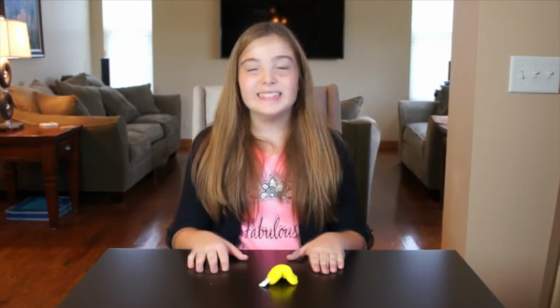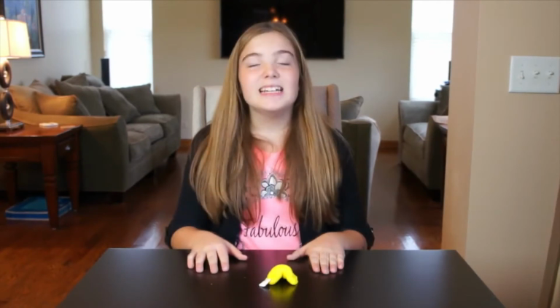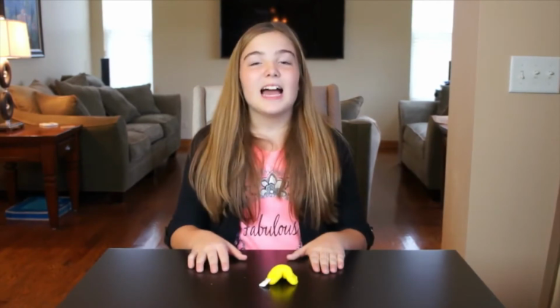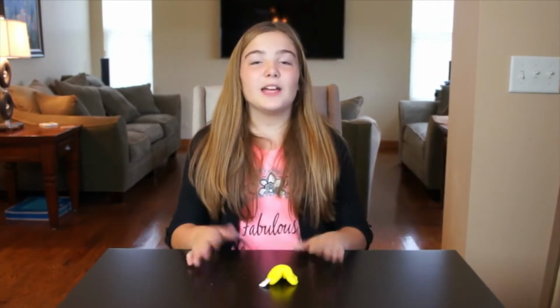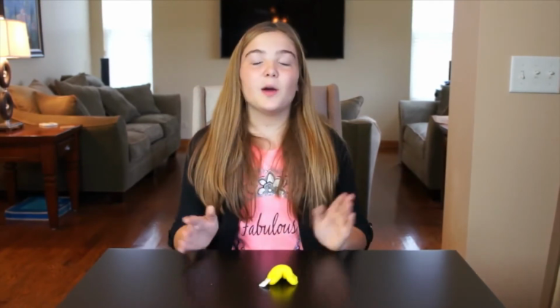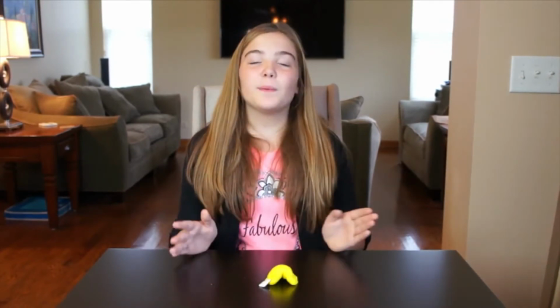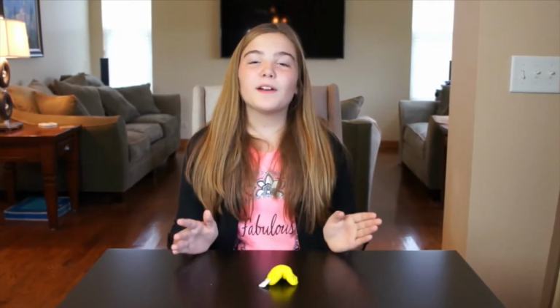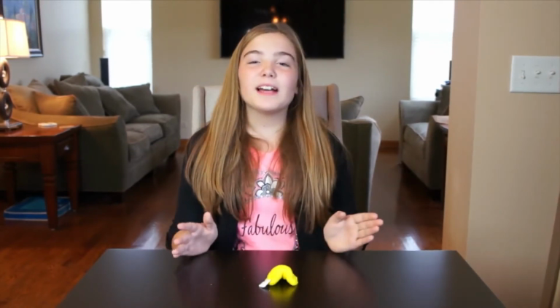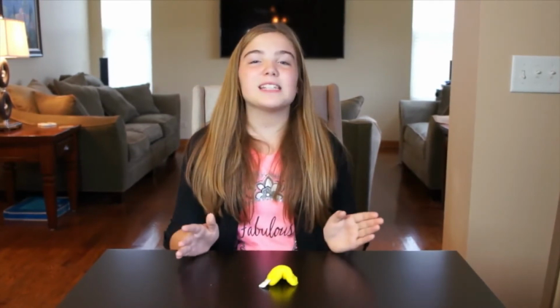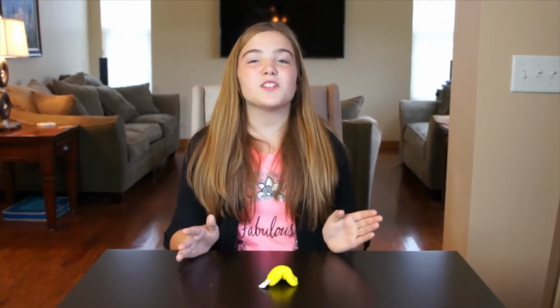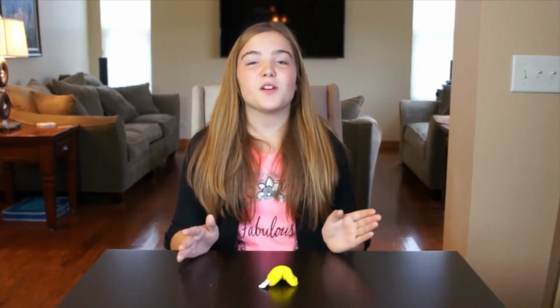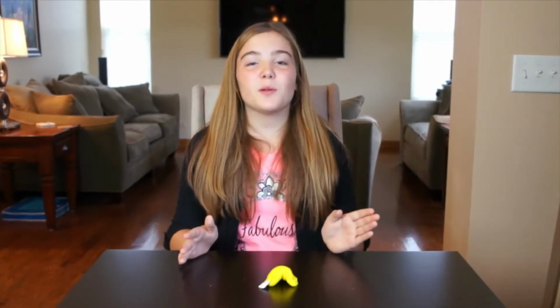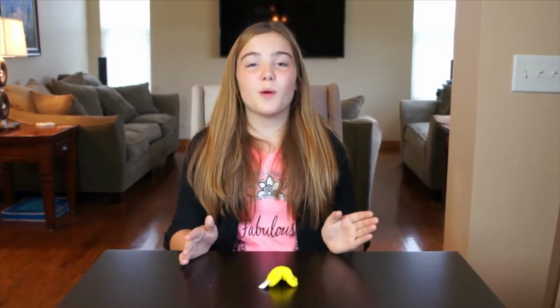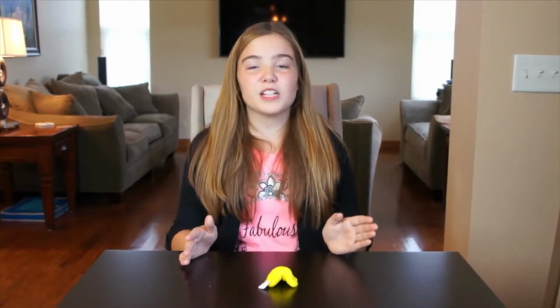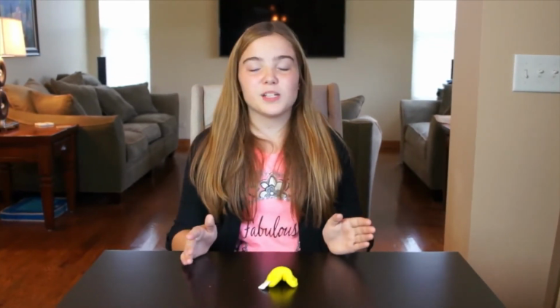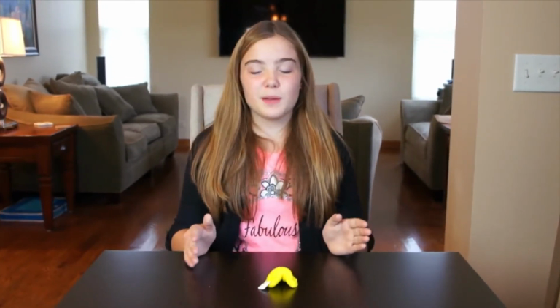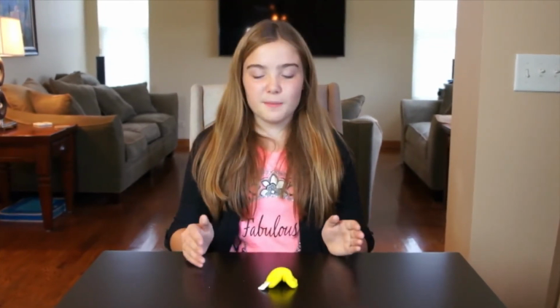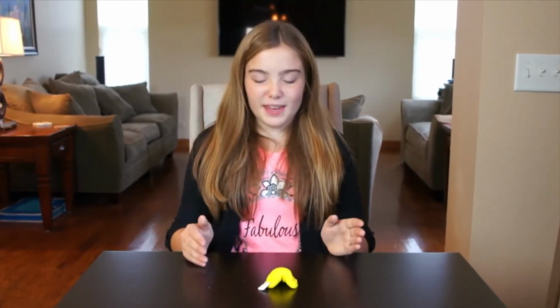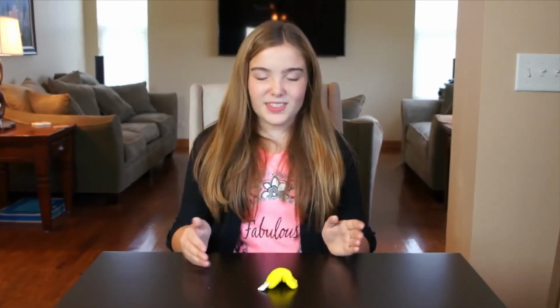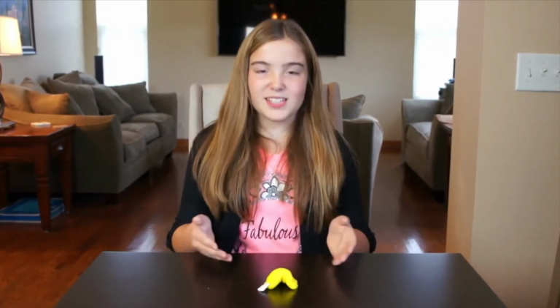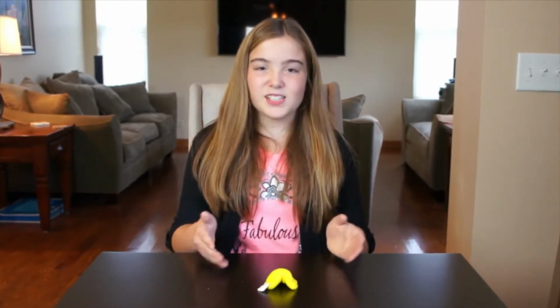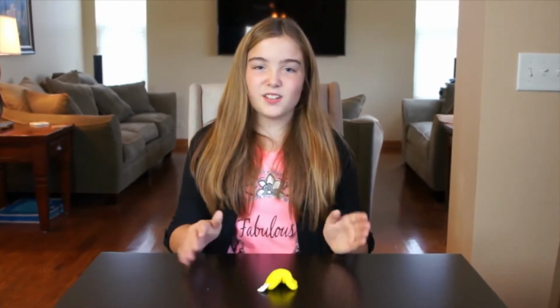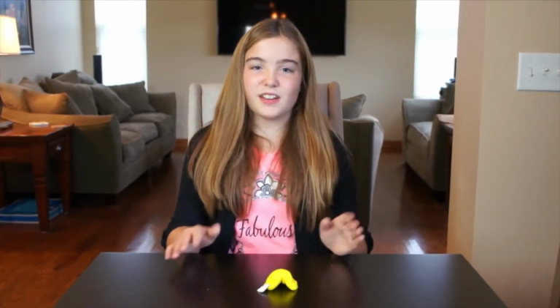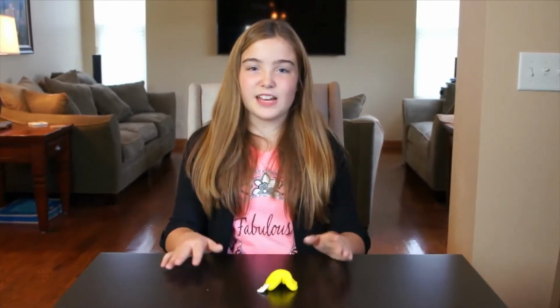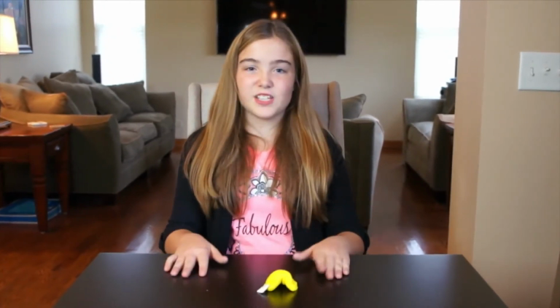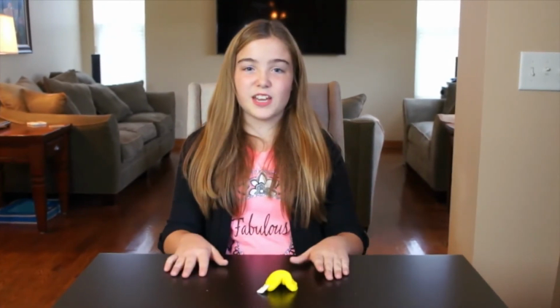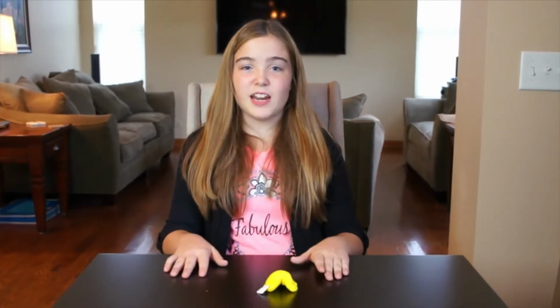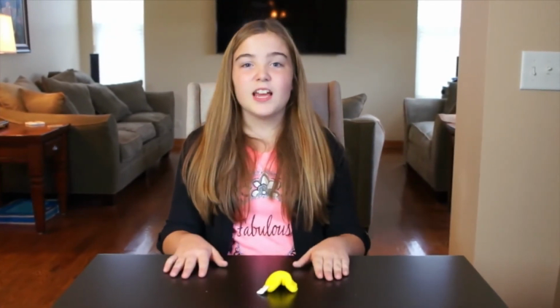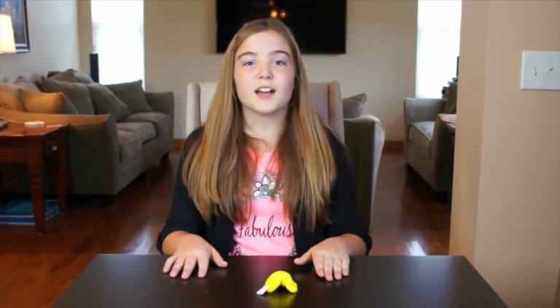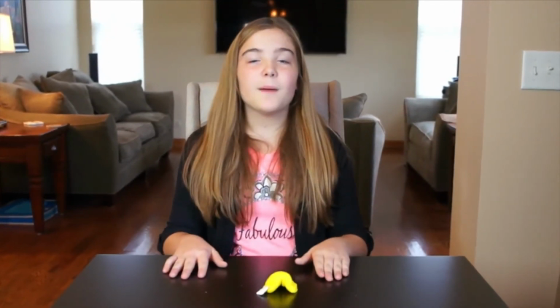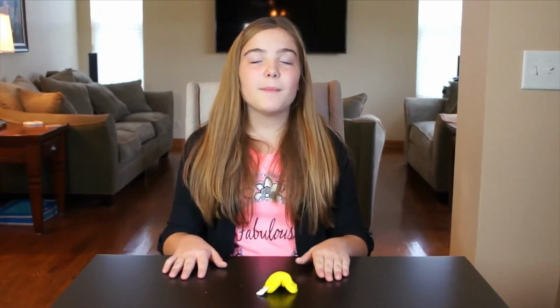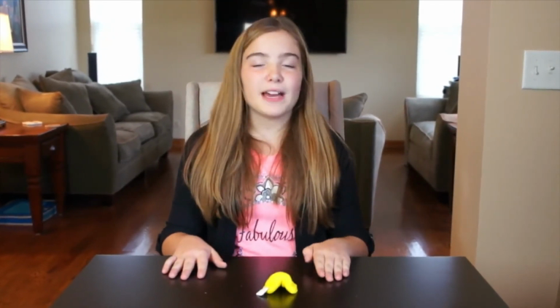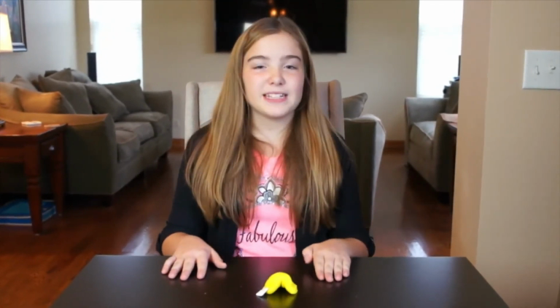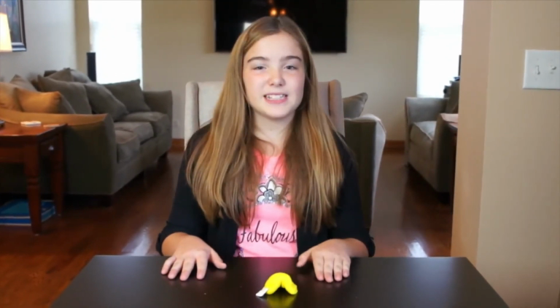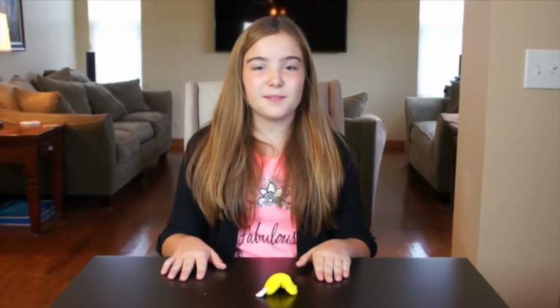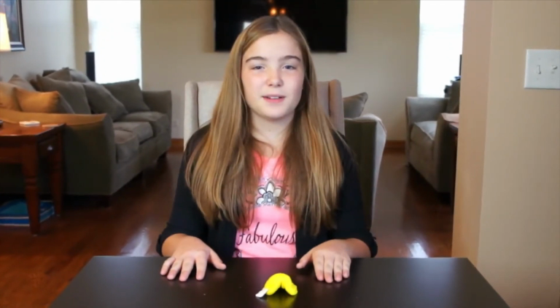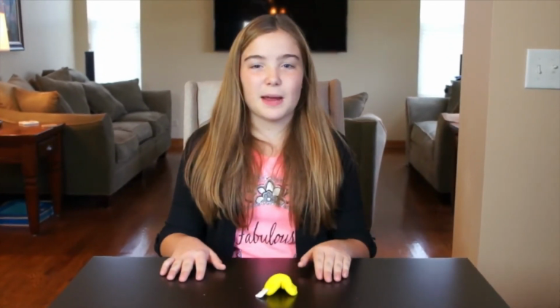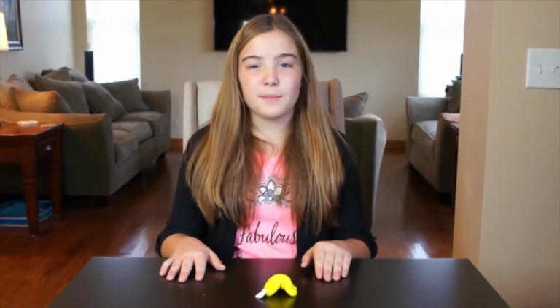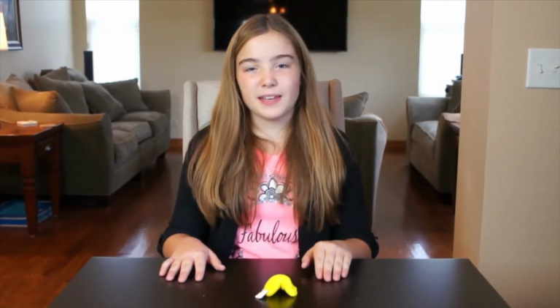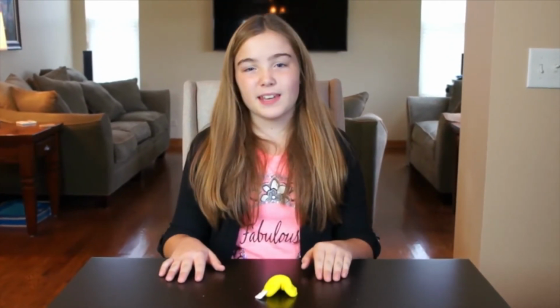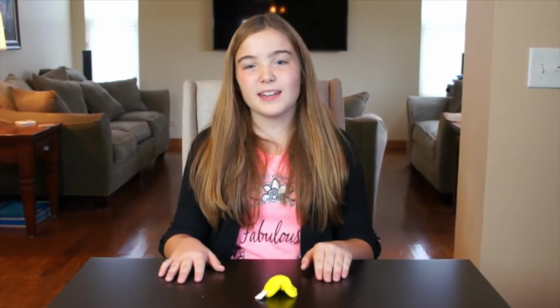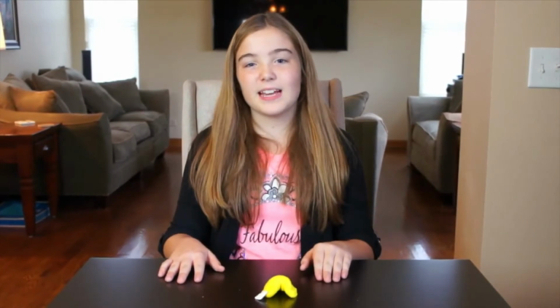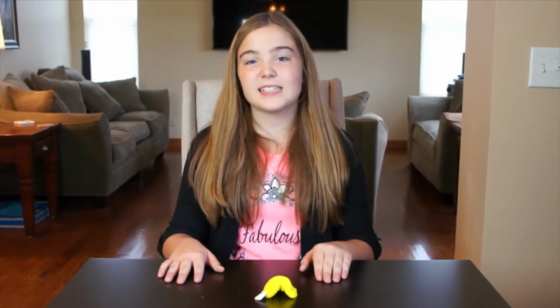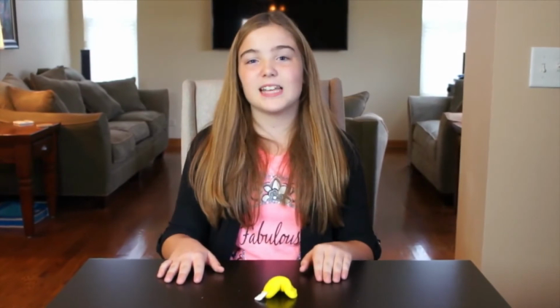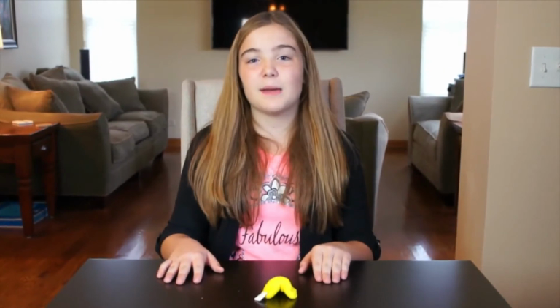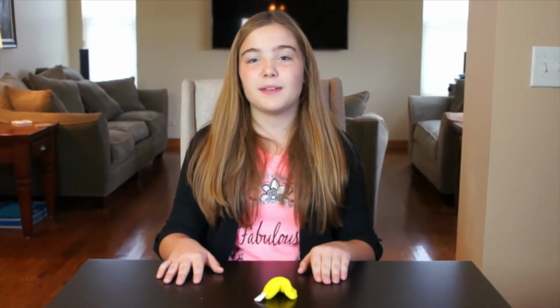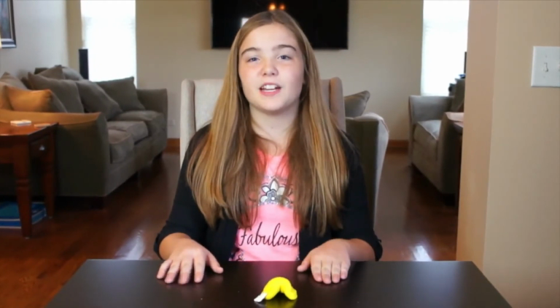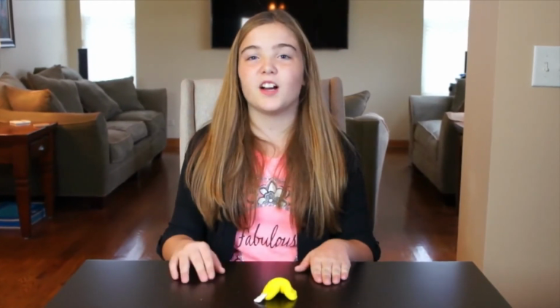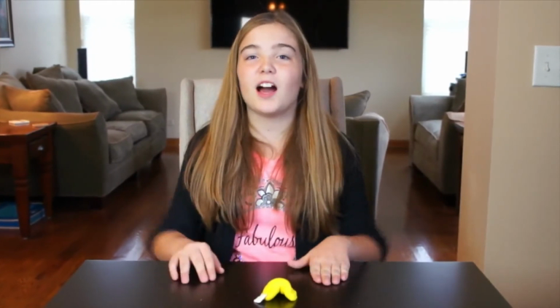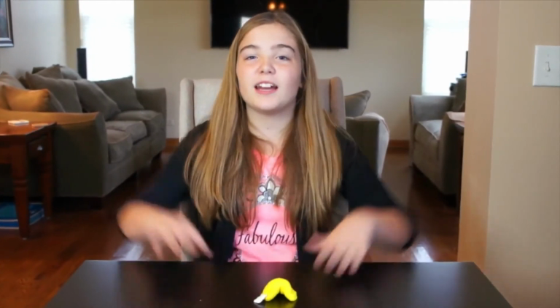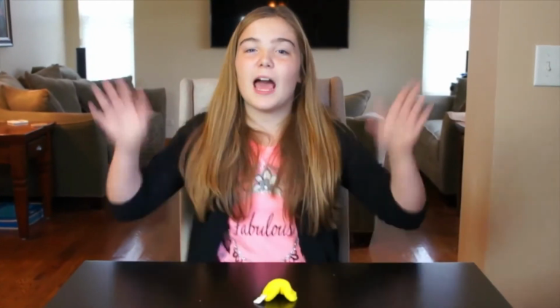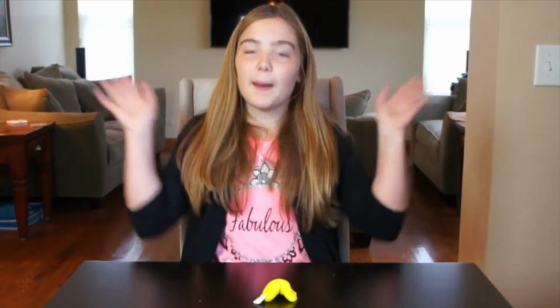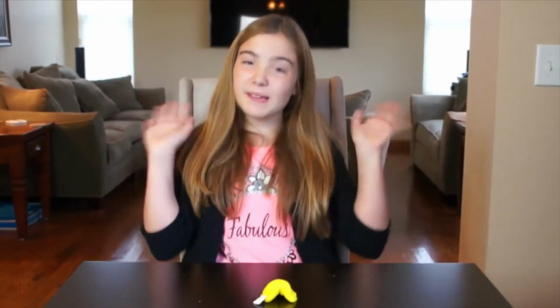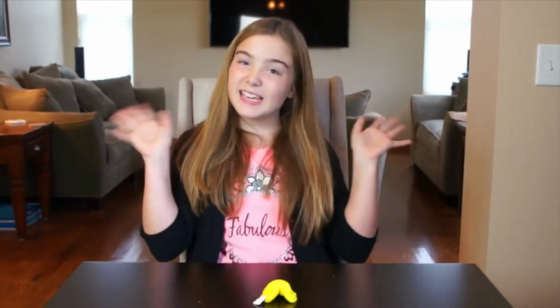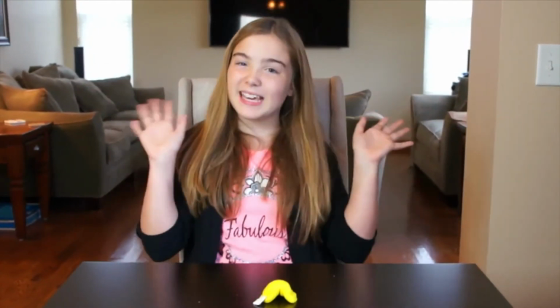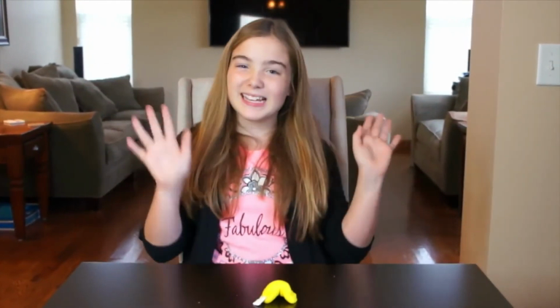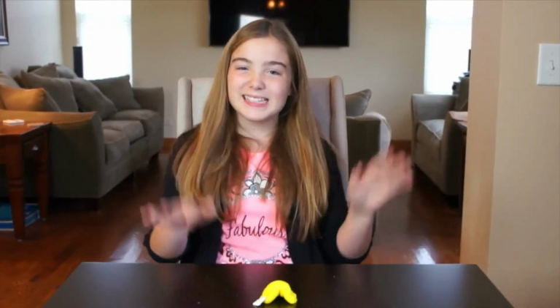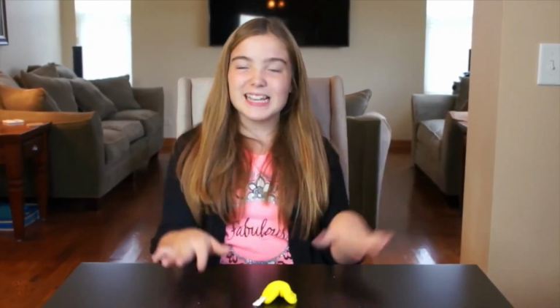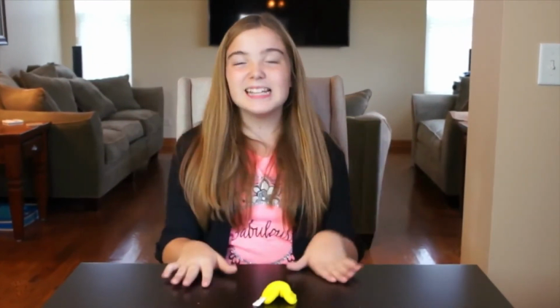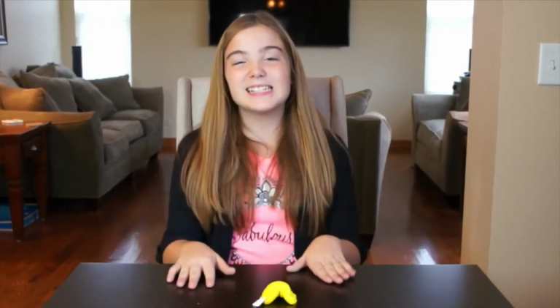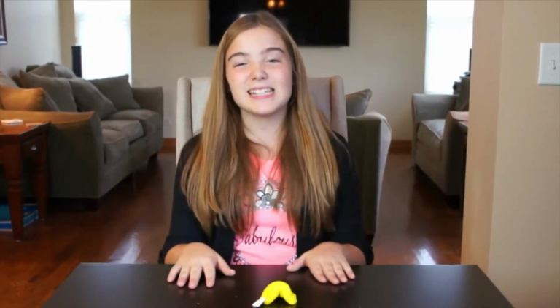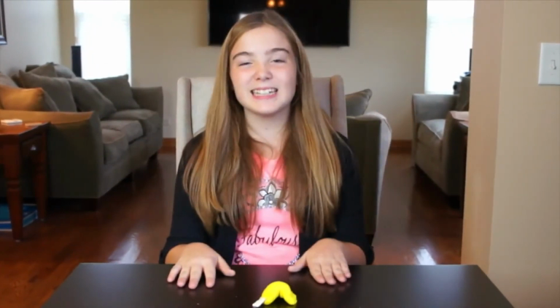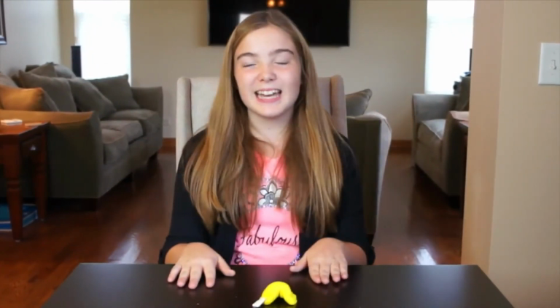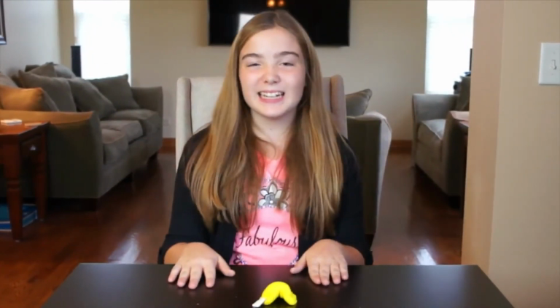I hope you guys enjoyed watching me make this creation. Come back and see what I'm making next time here on Happy Kids. See you later.